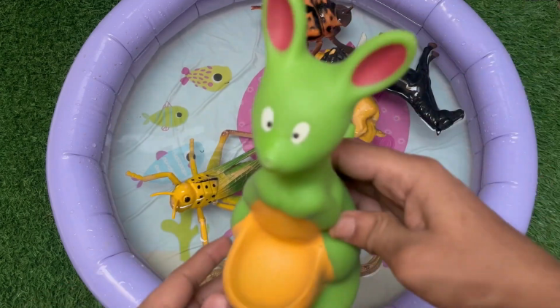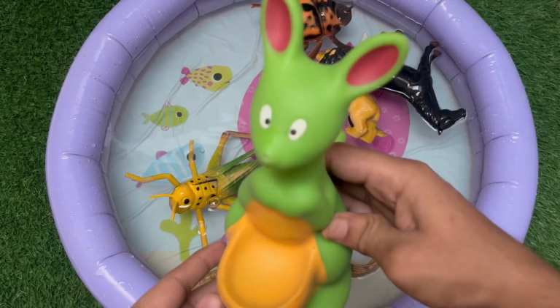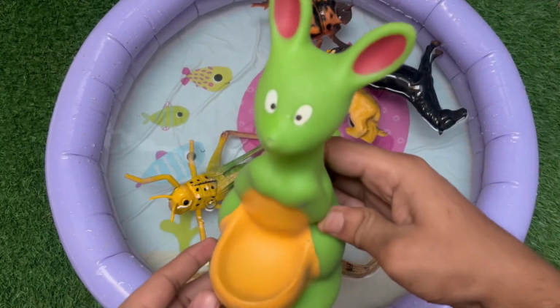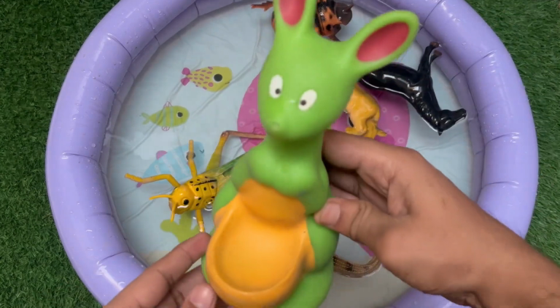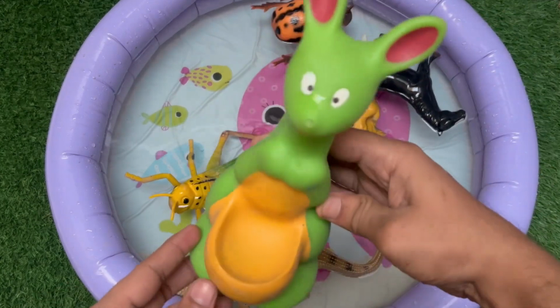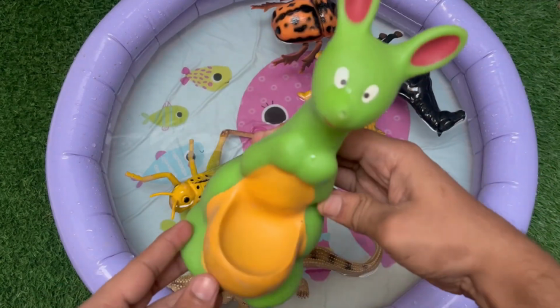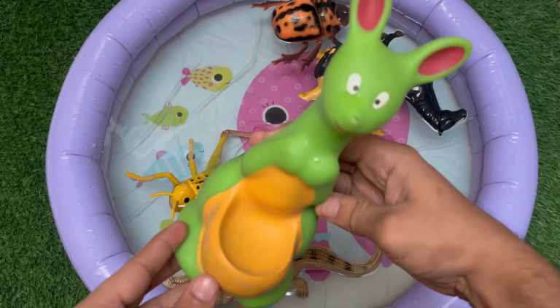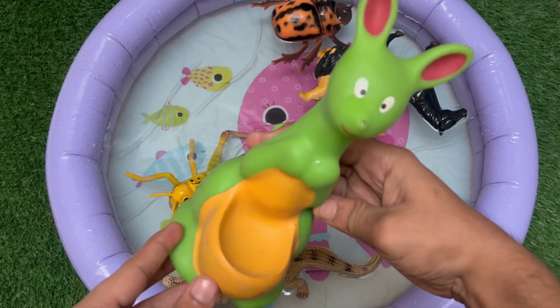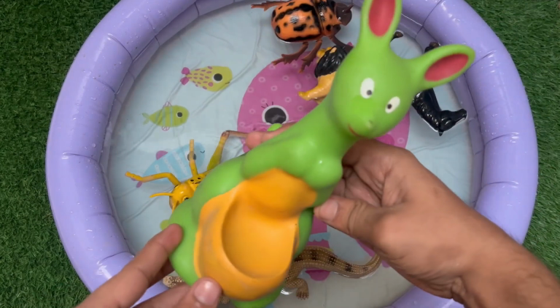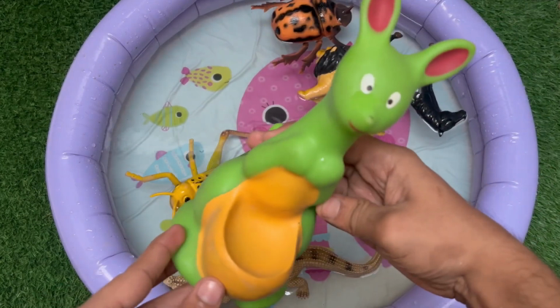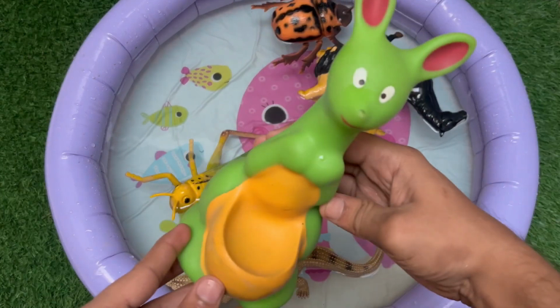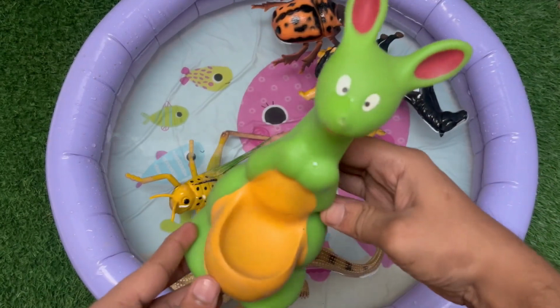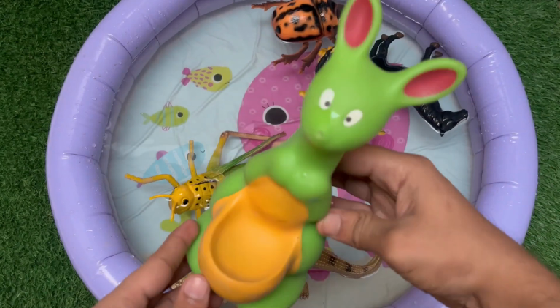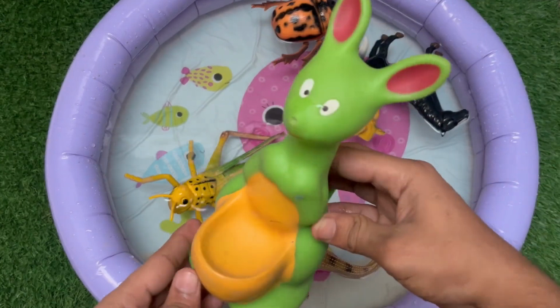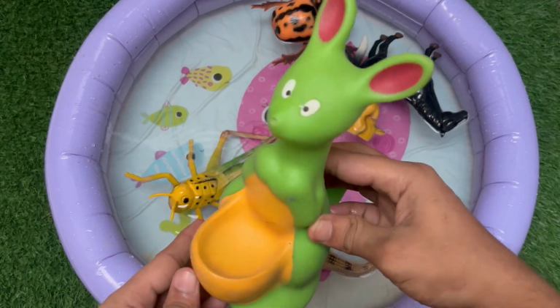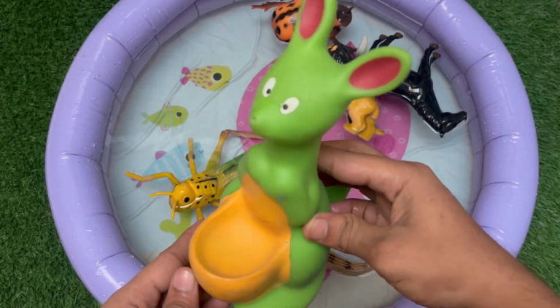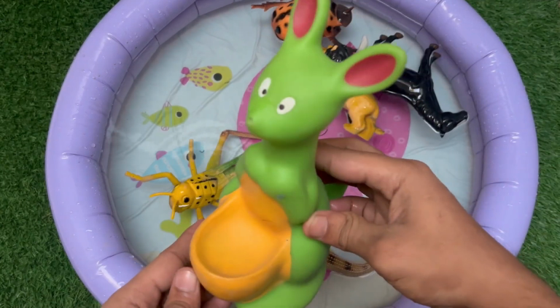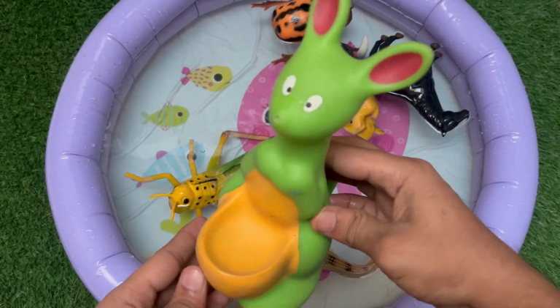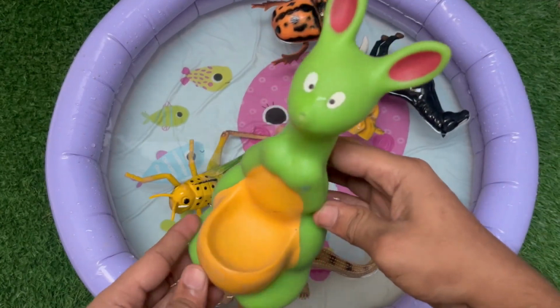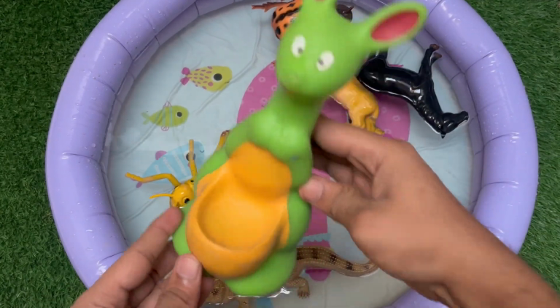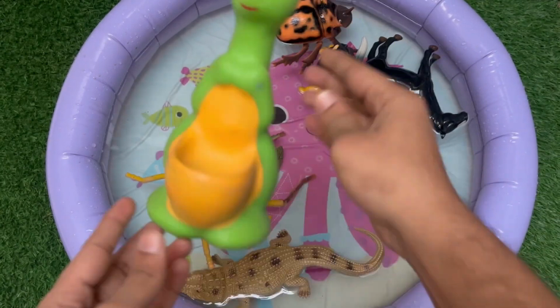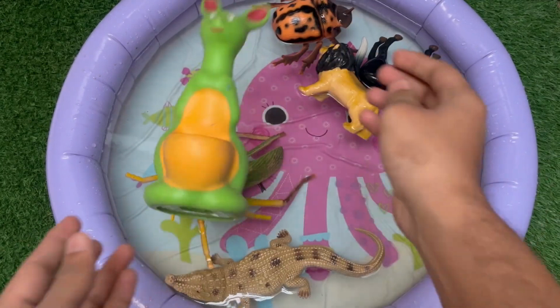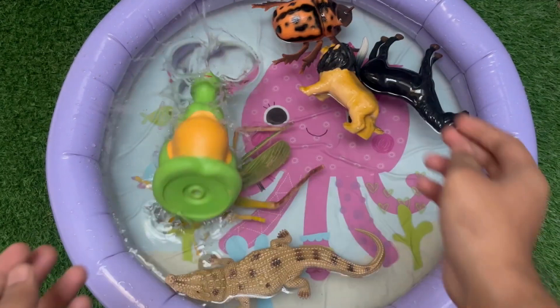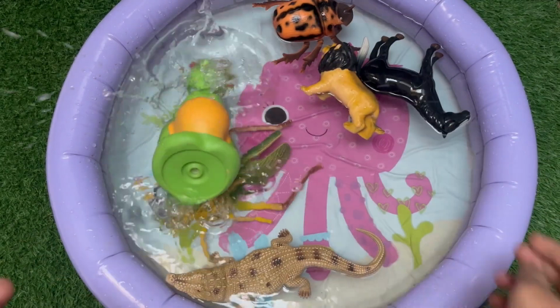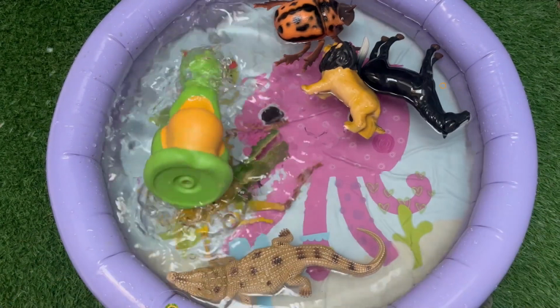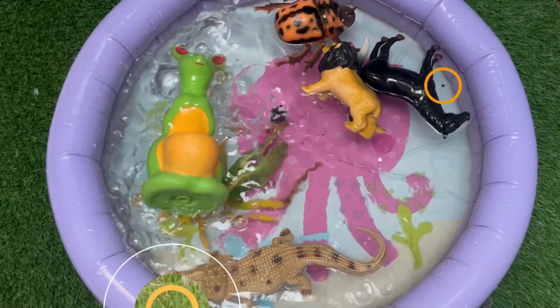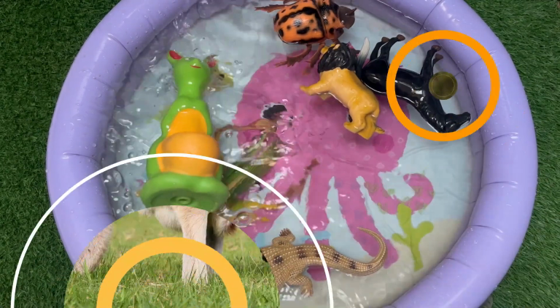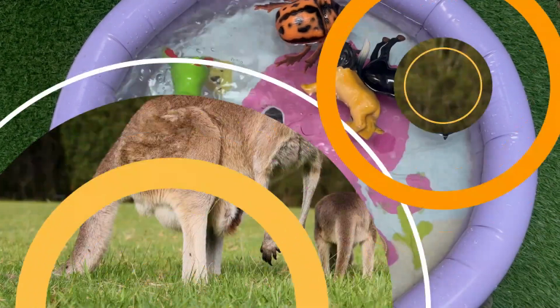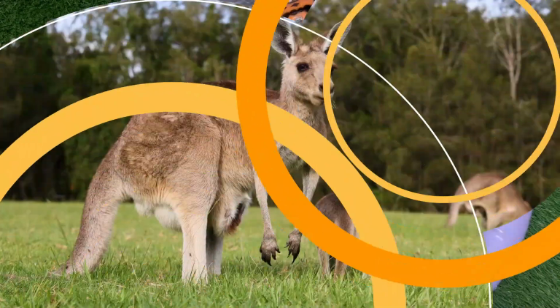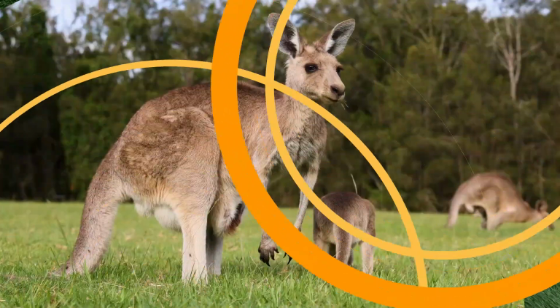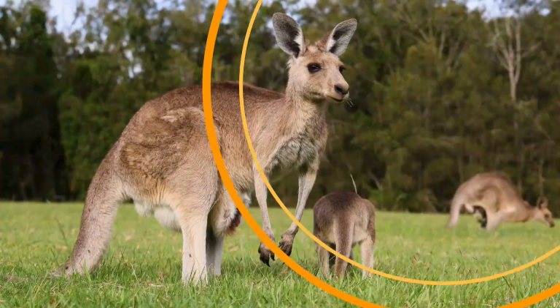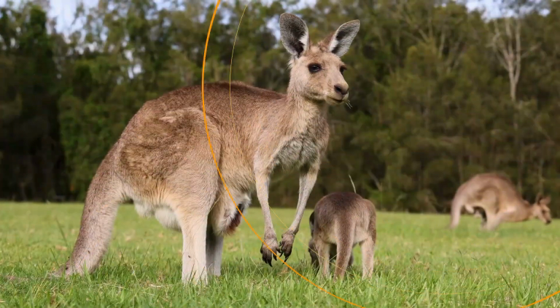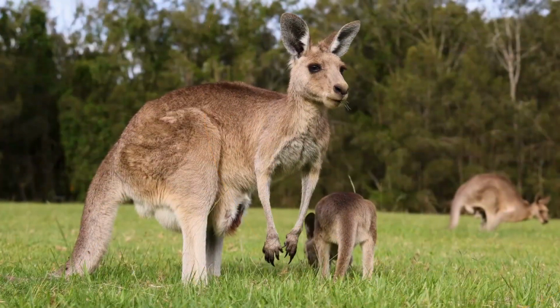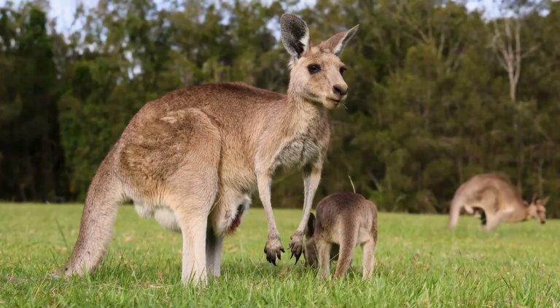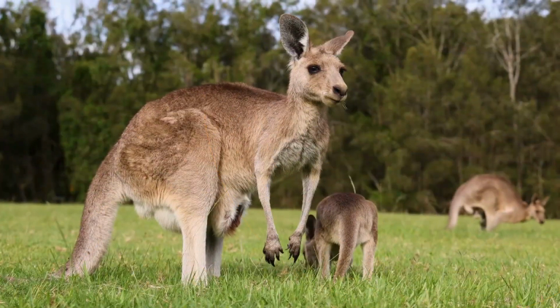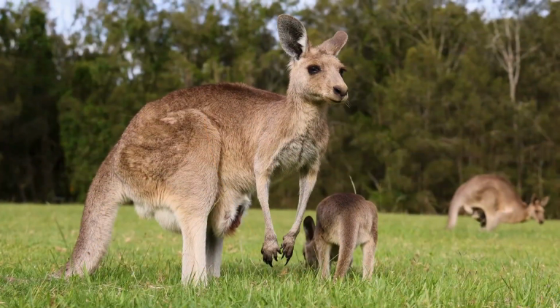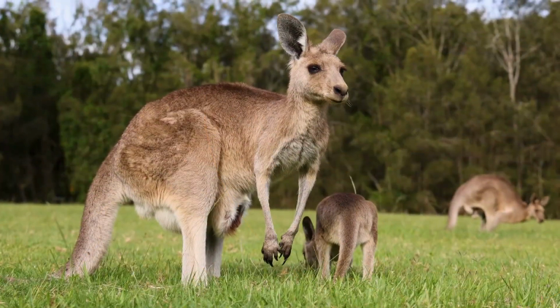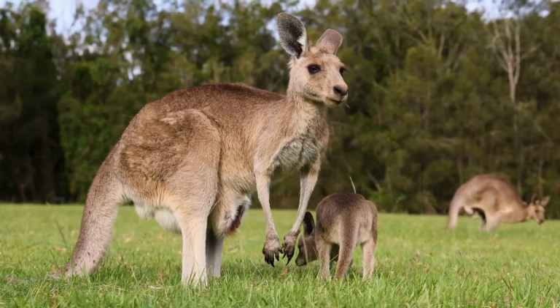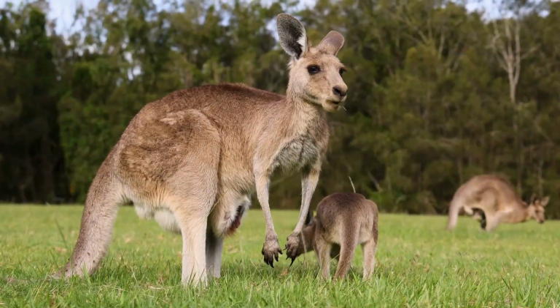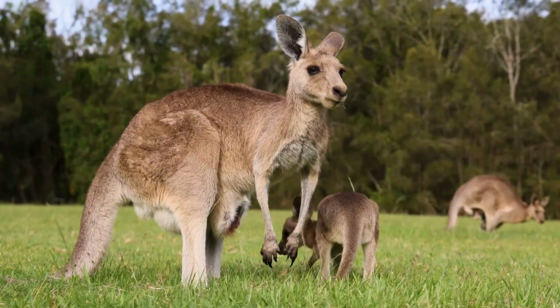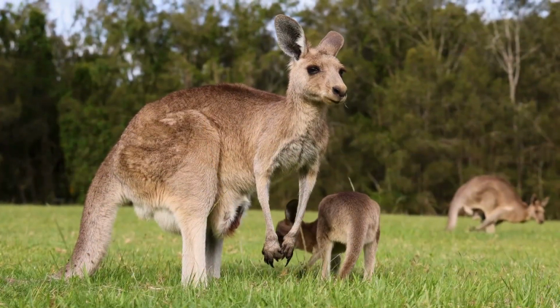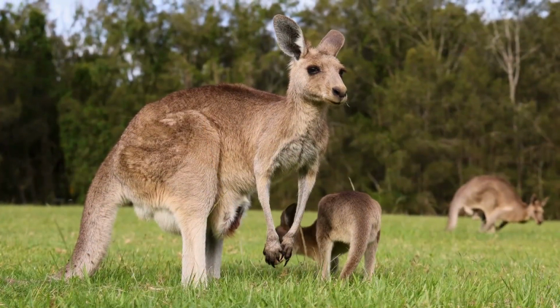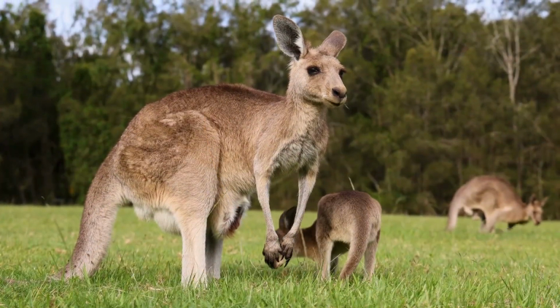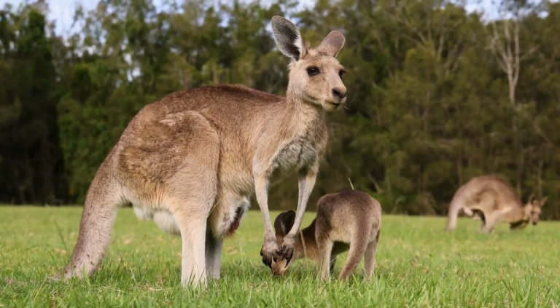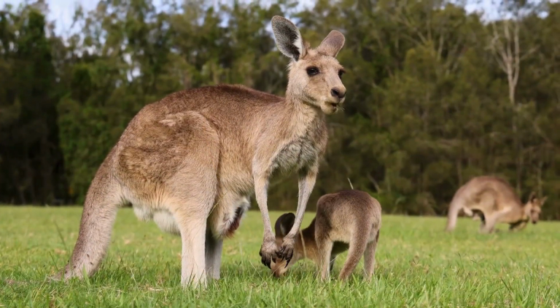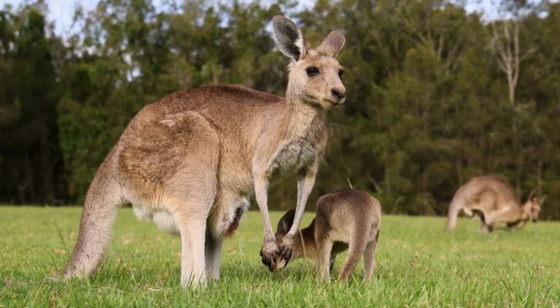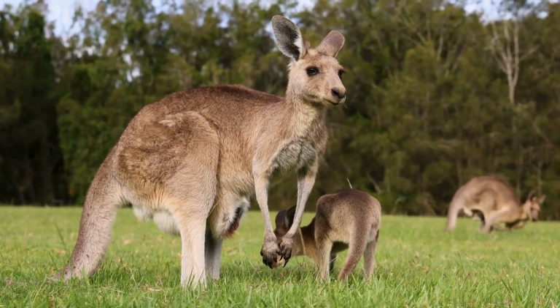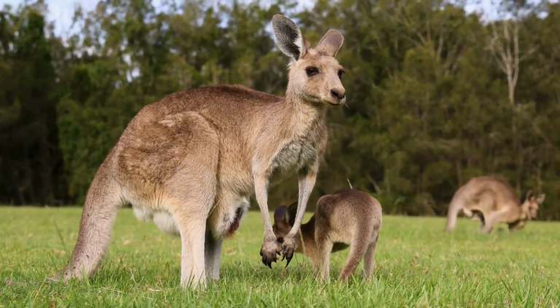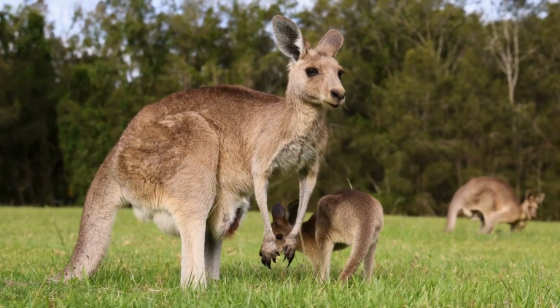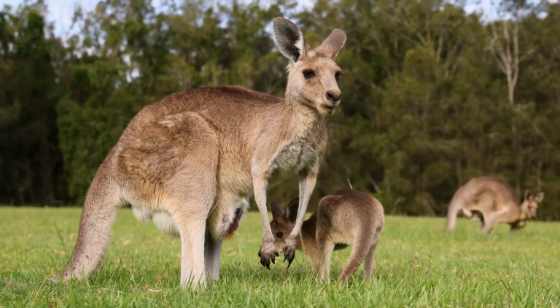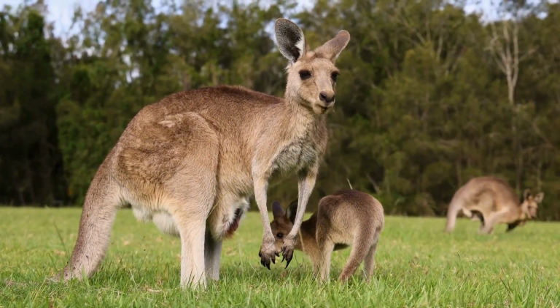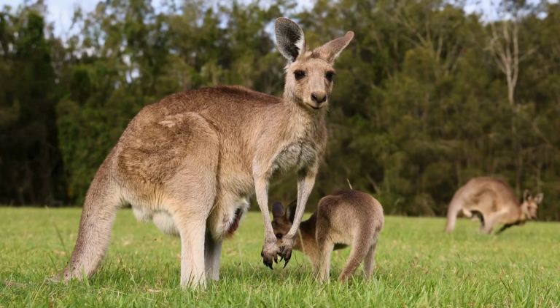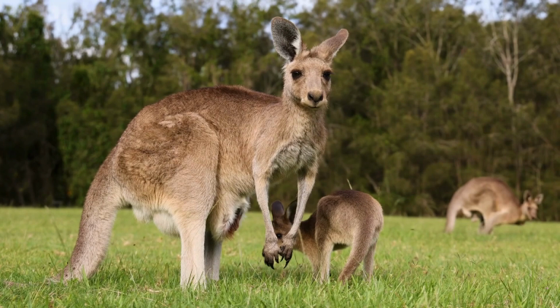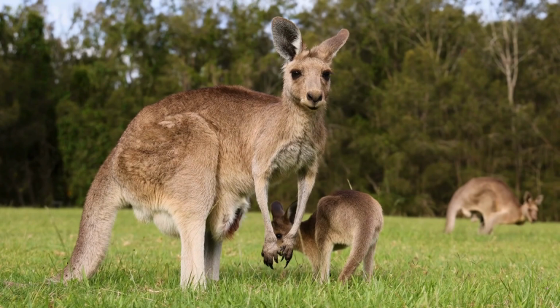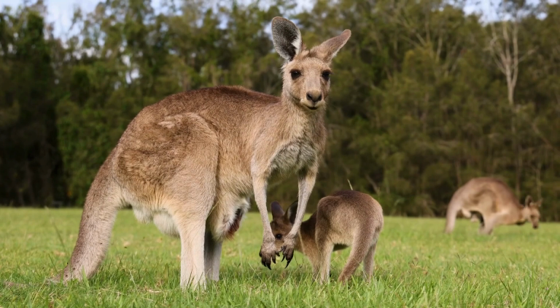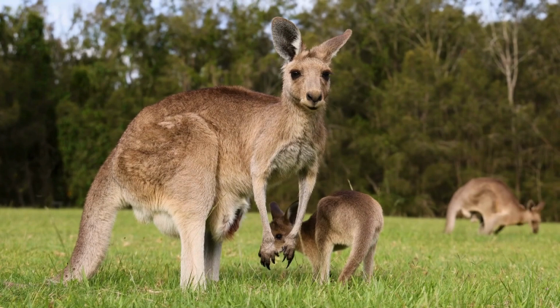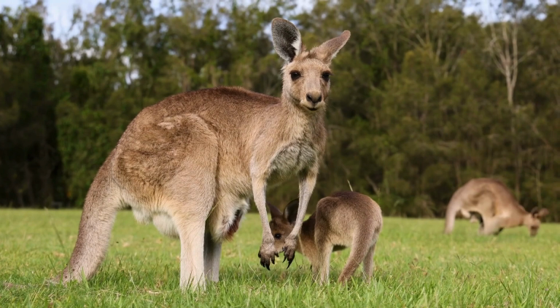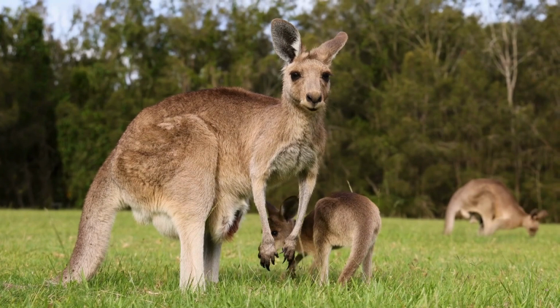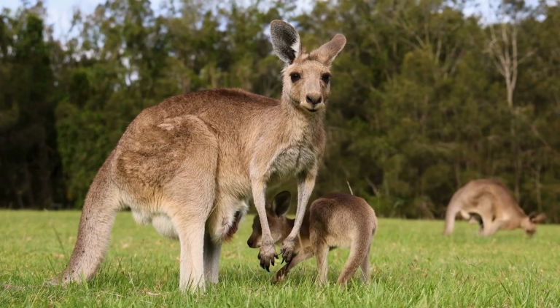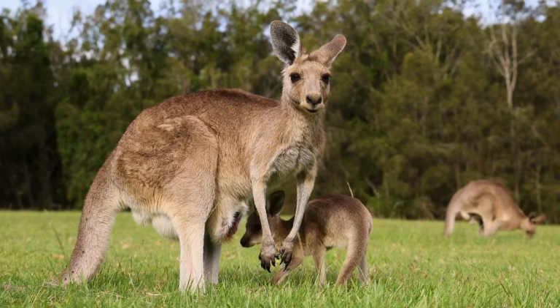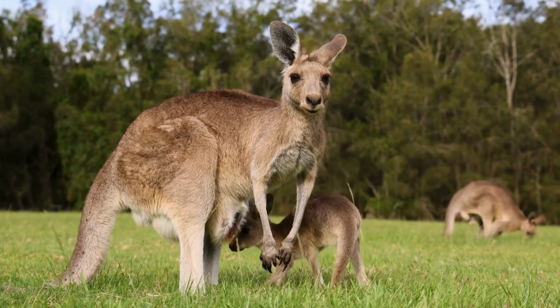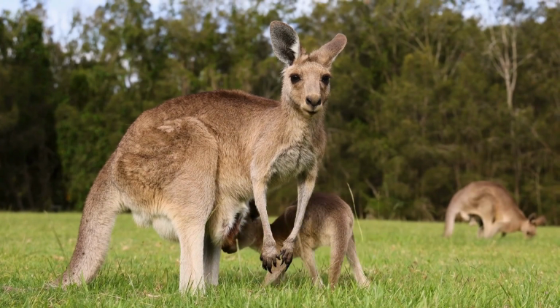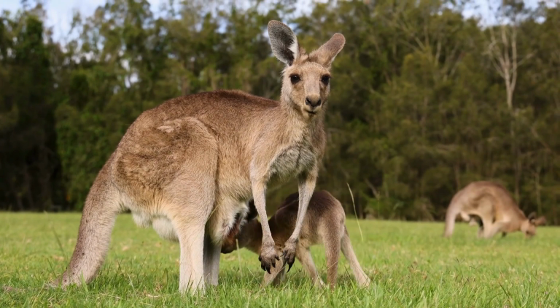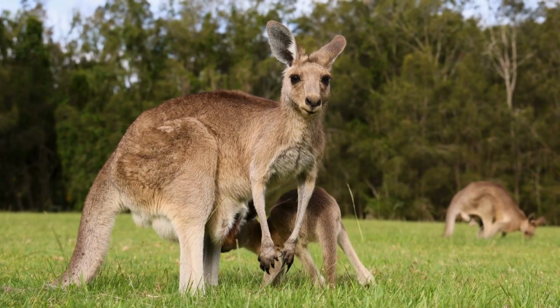Kangaroos use their strong back legs to hop fast, and they can reach speeds up to 70 kilometers per hour.